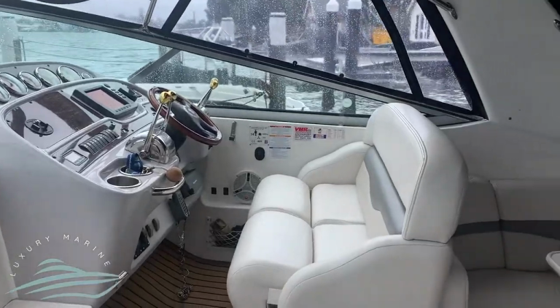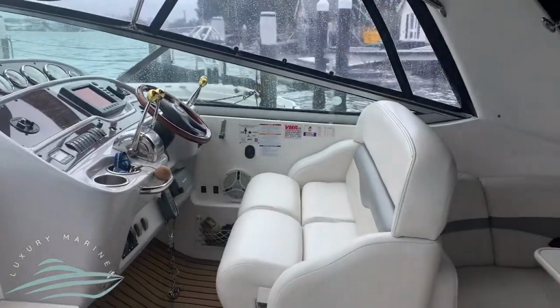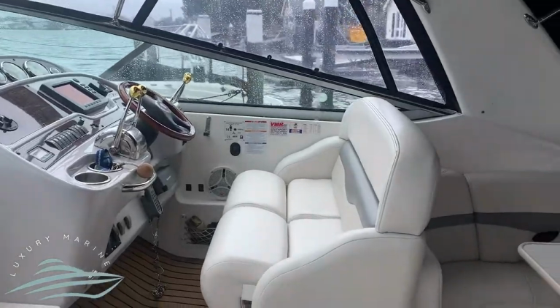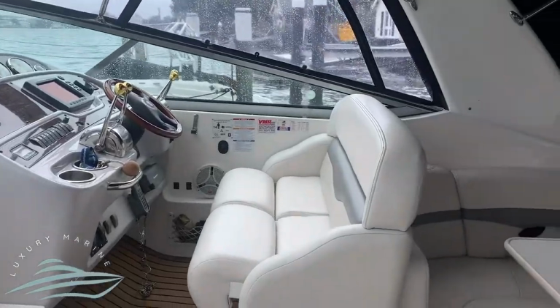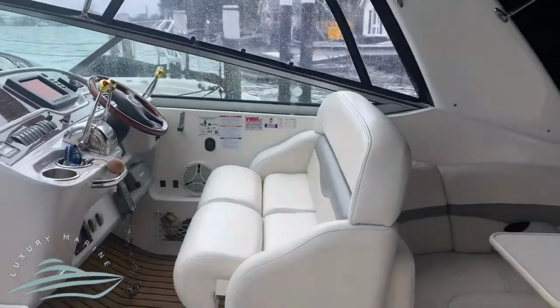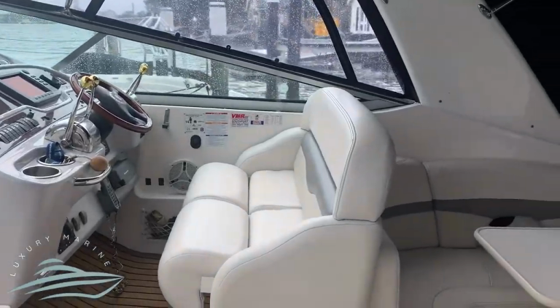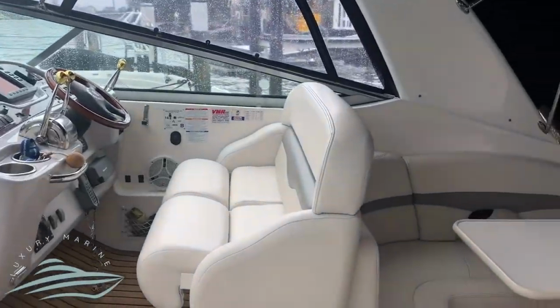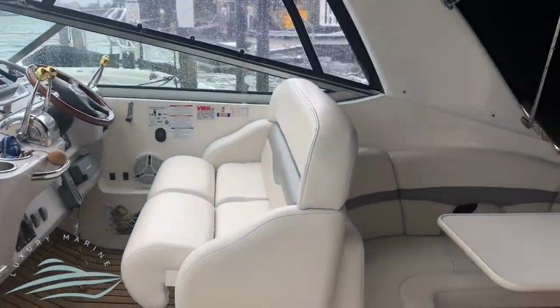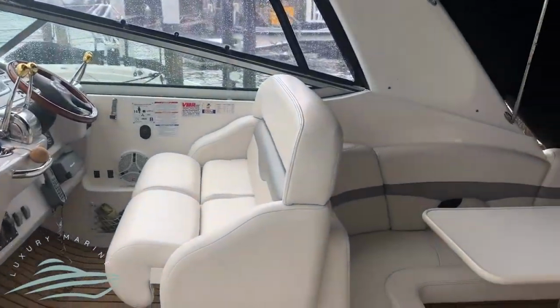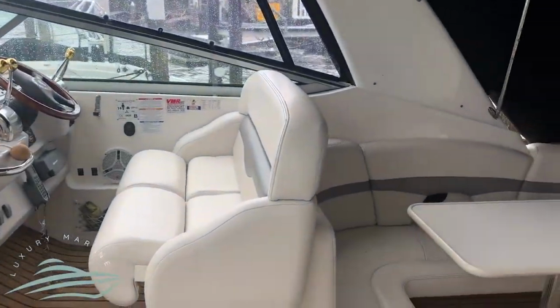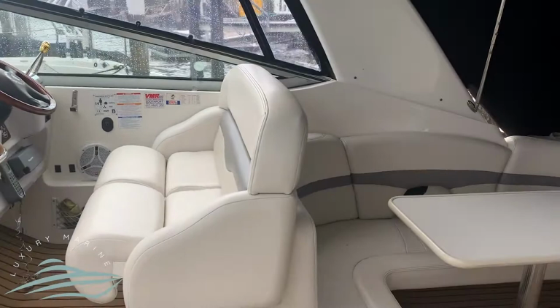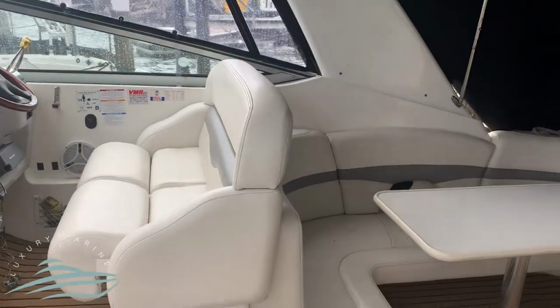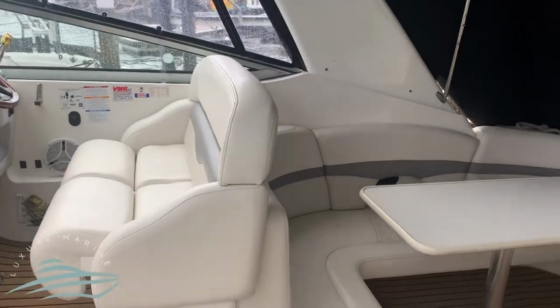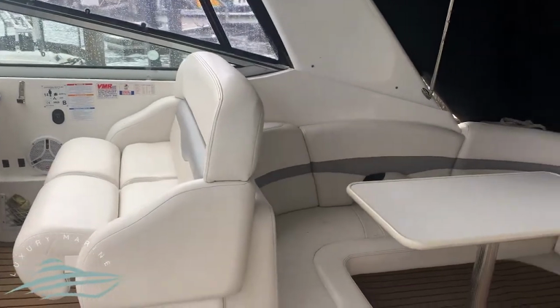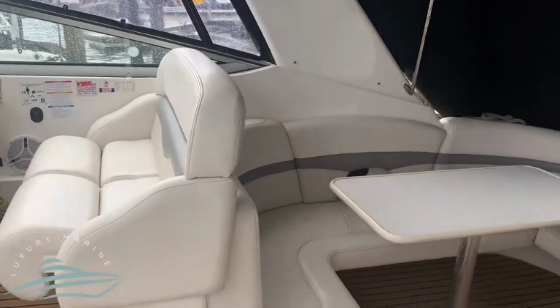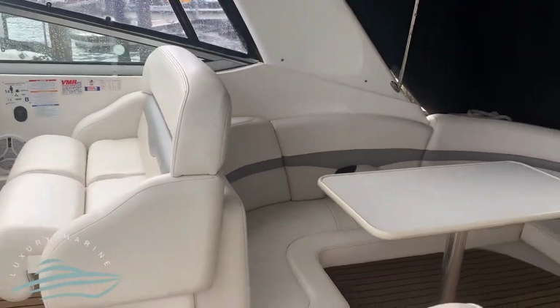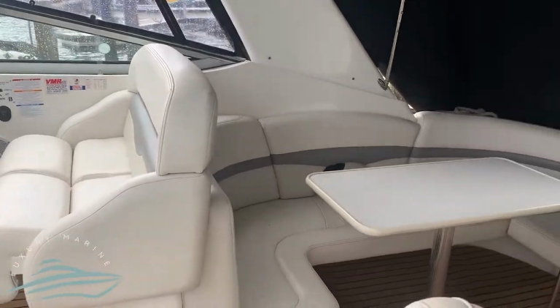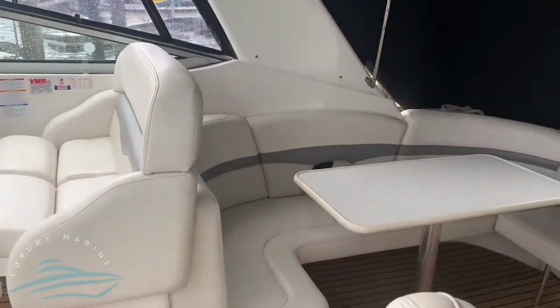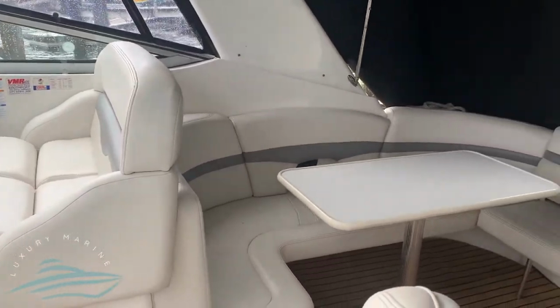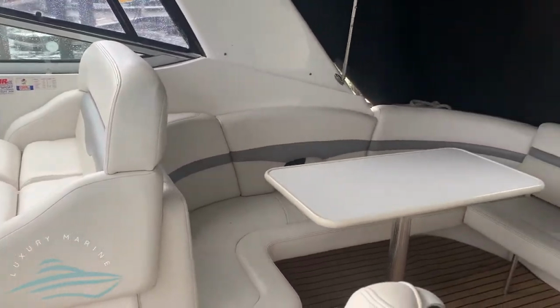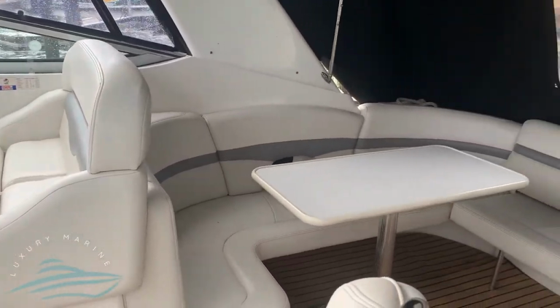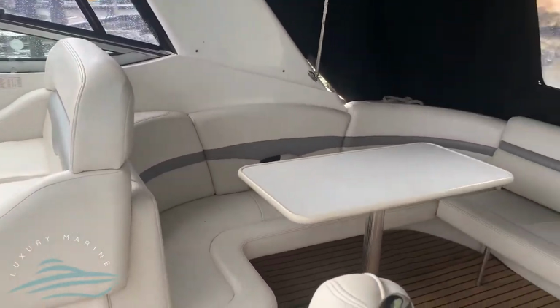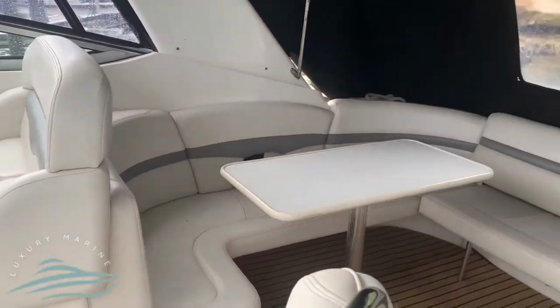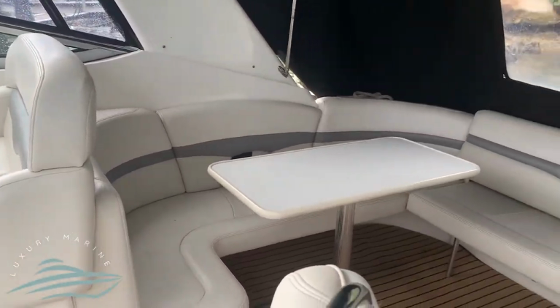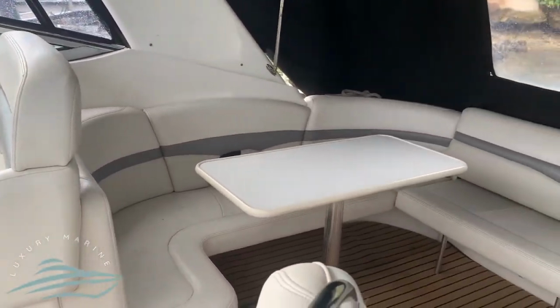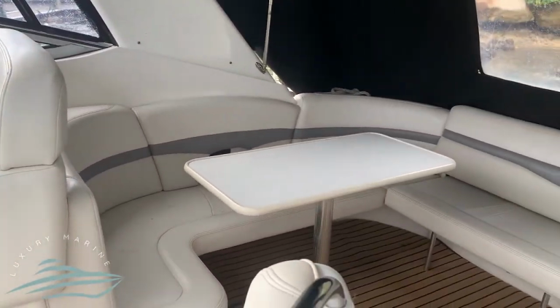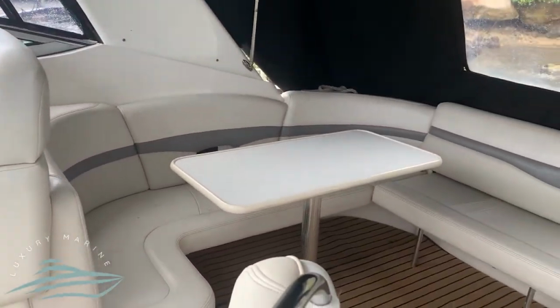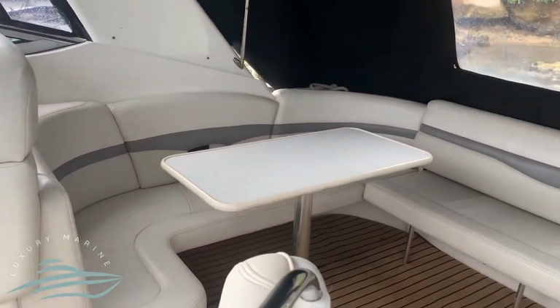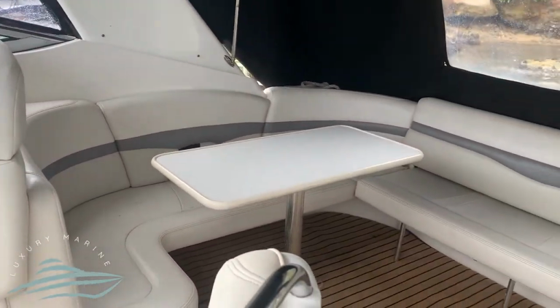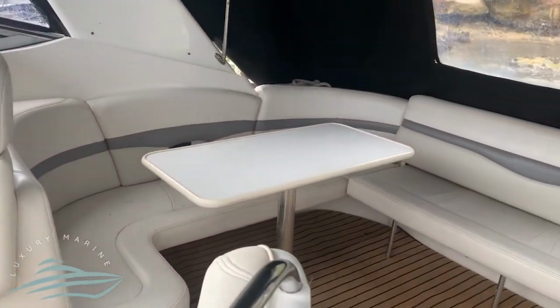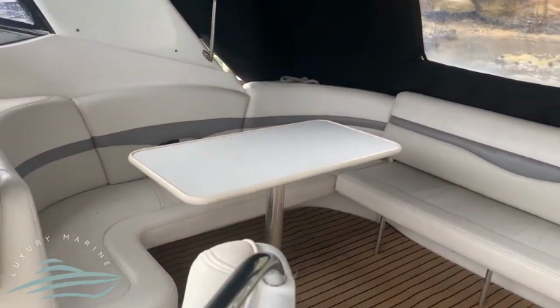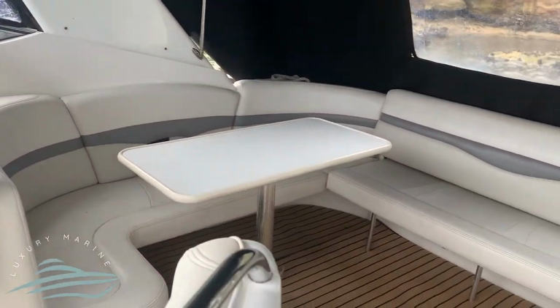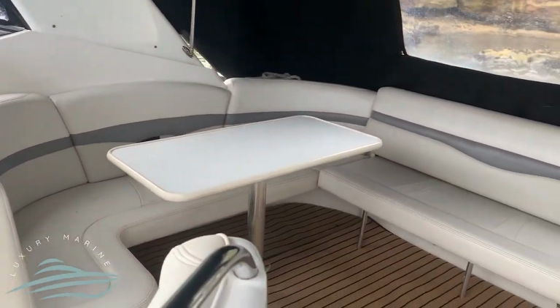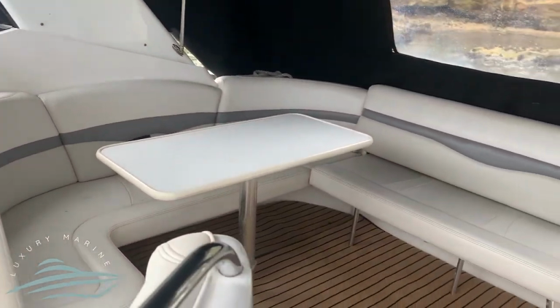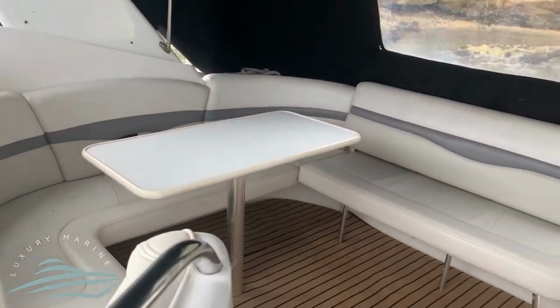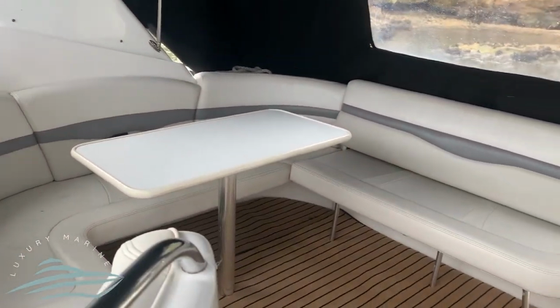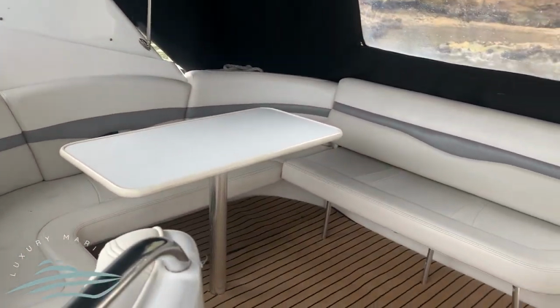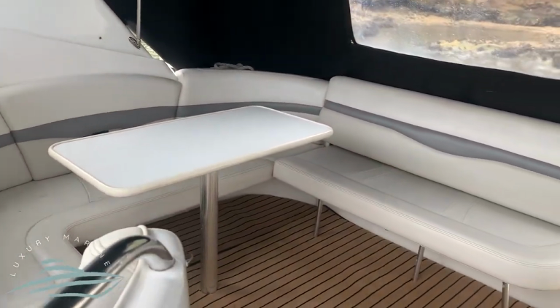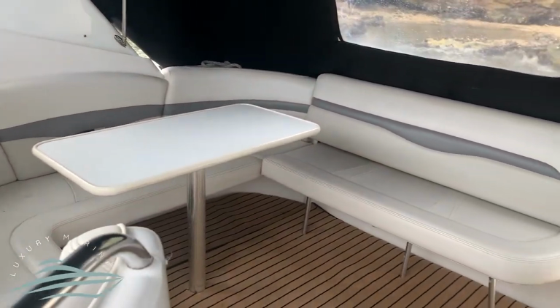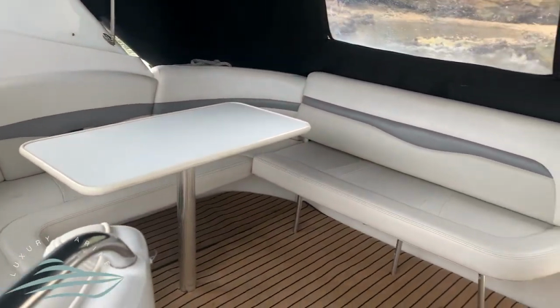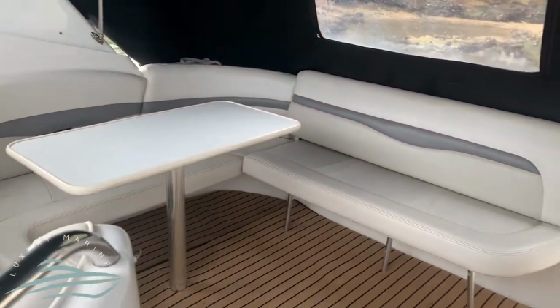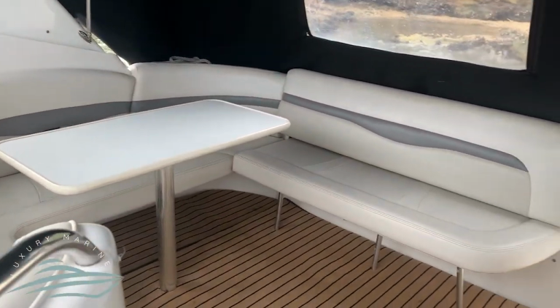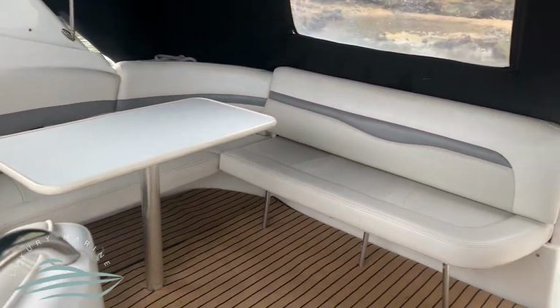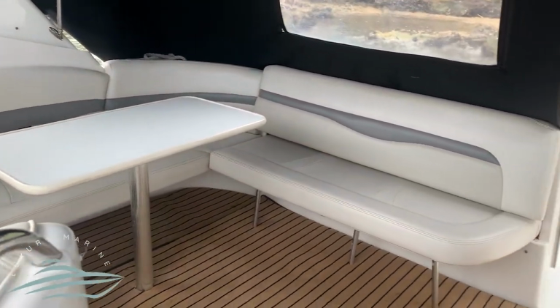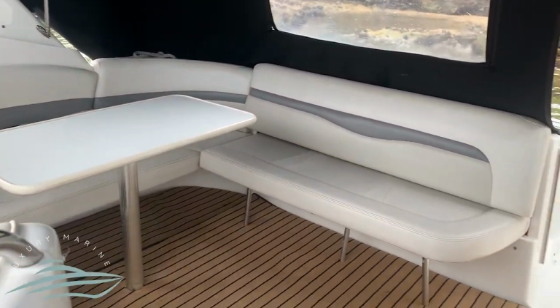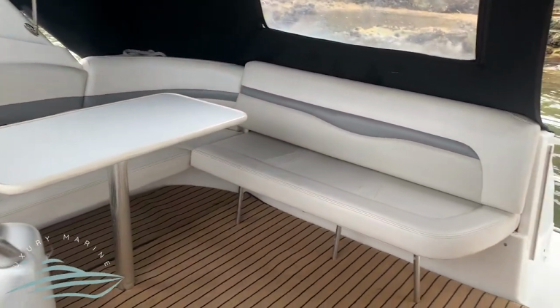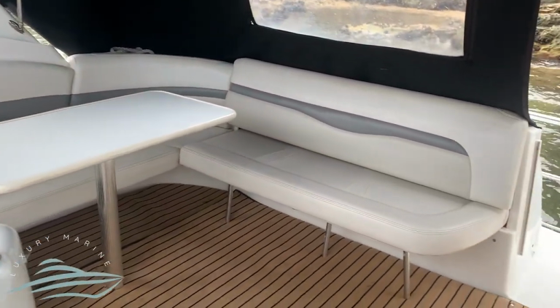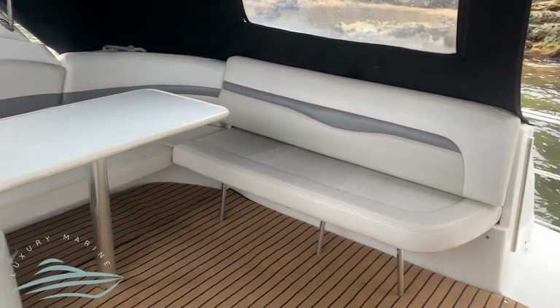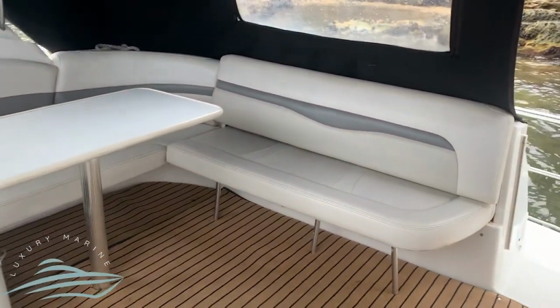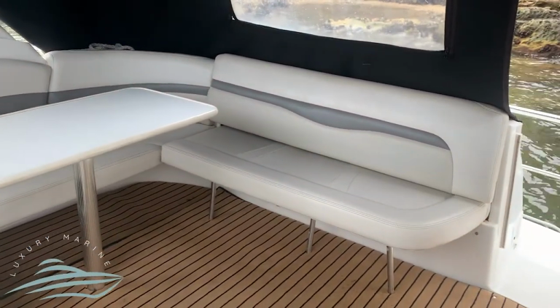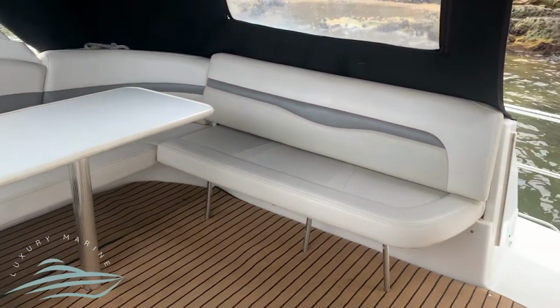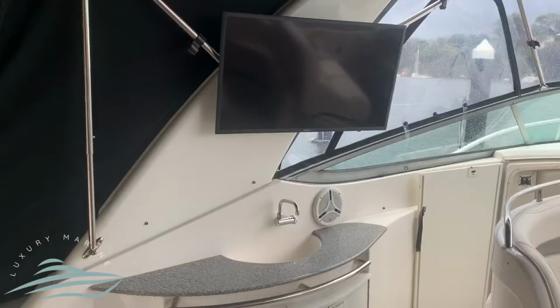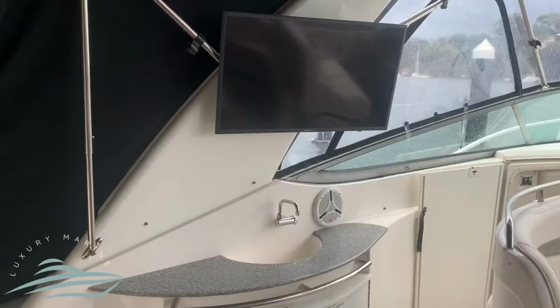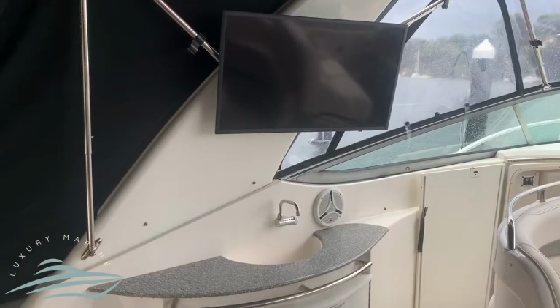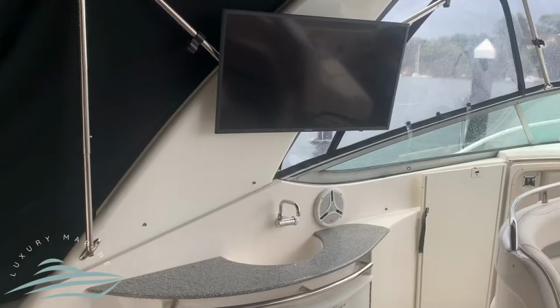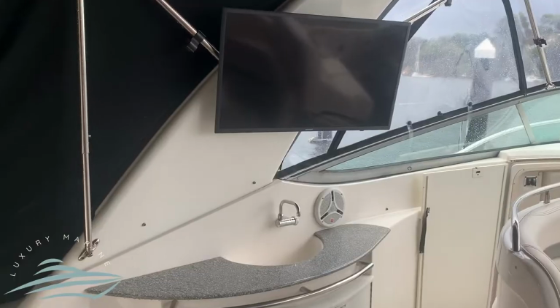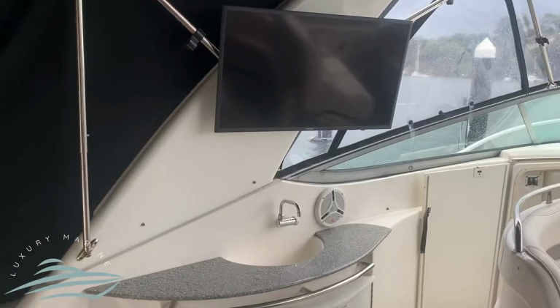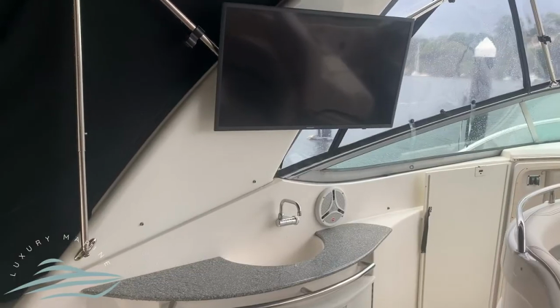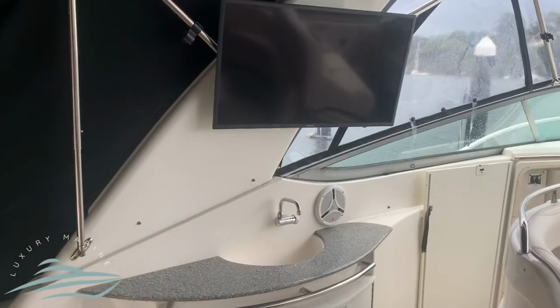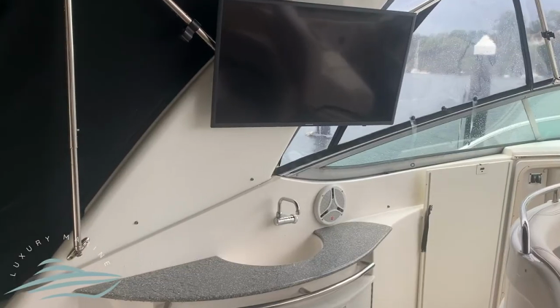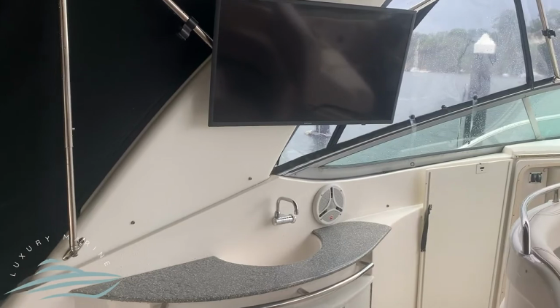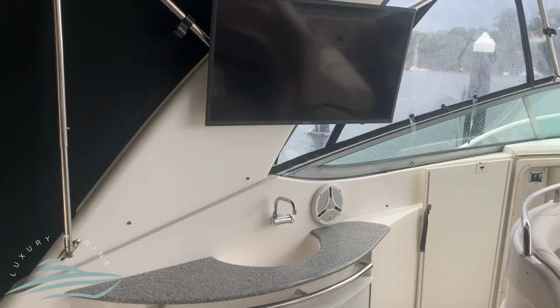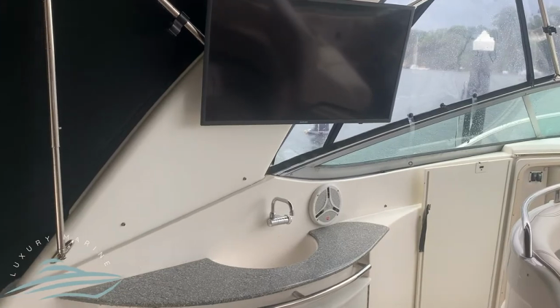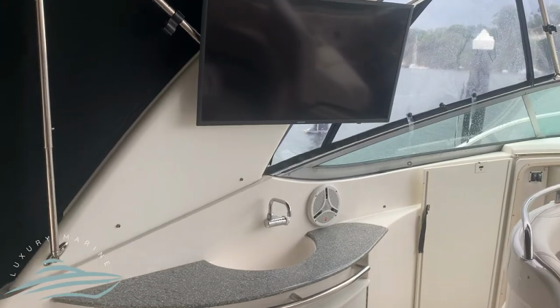The cockpit comfortably seats 10 with removable carpet floors, a new Samsung Smart TV, and a wet bar.